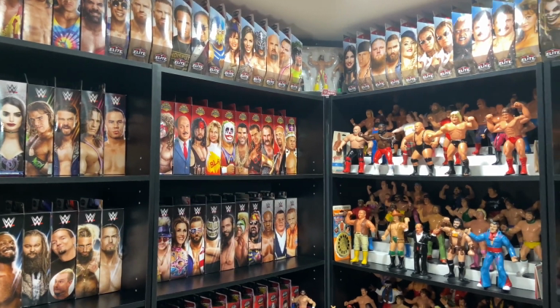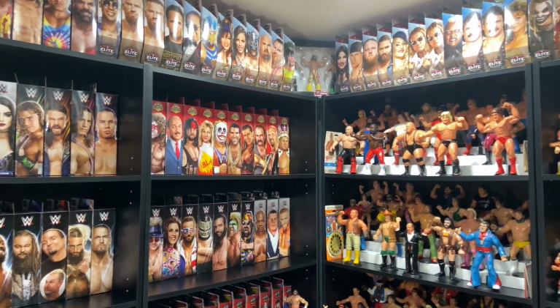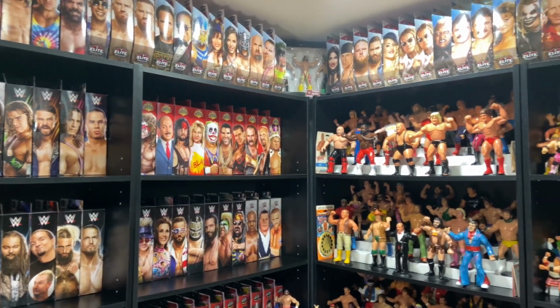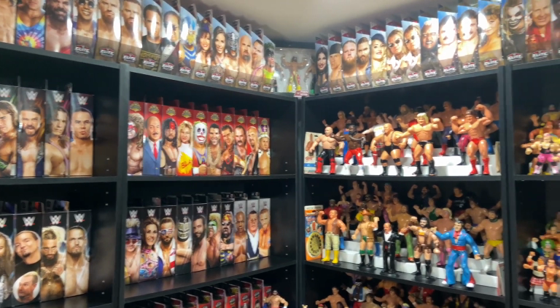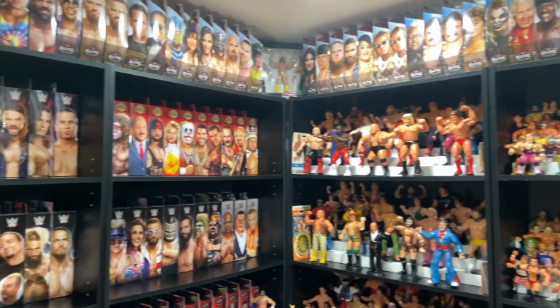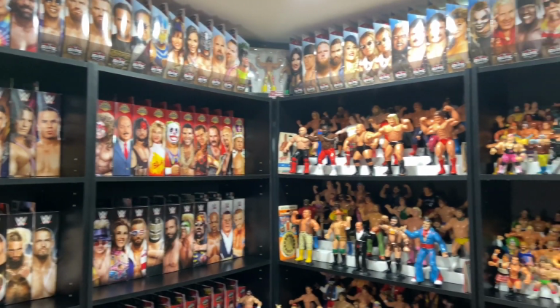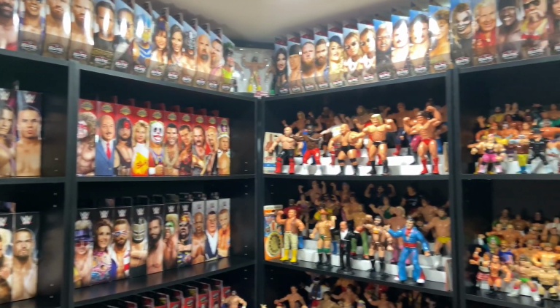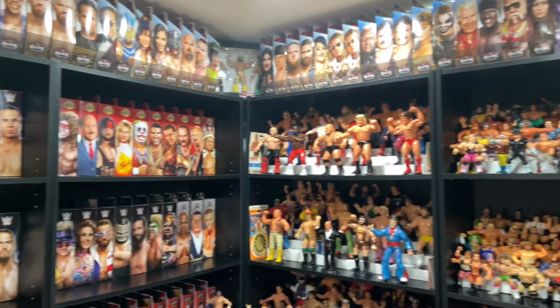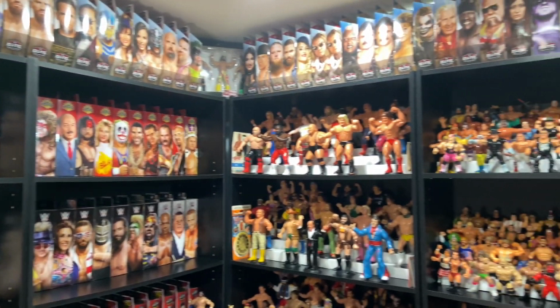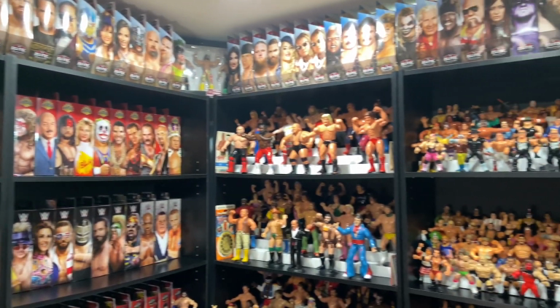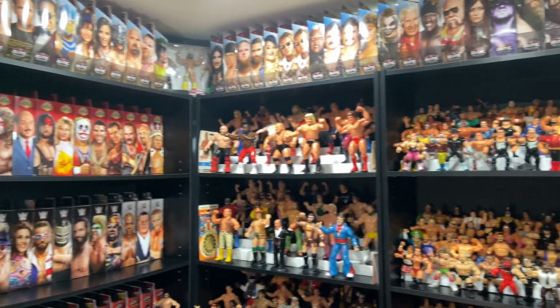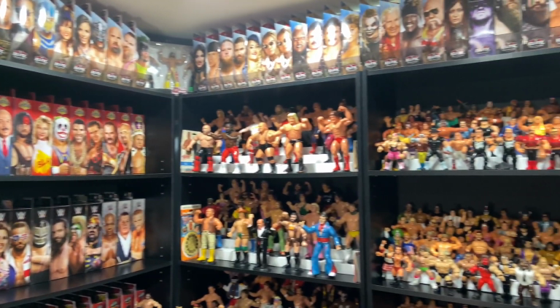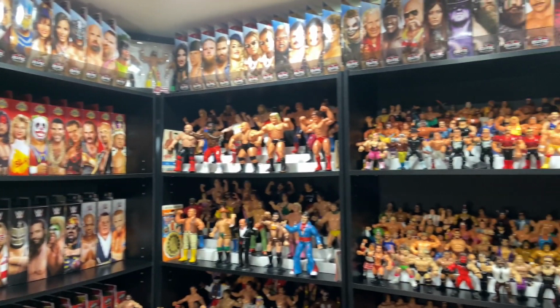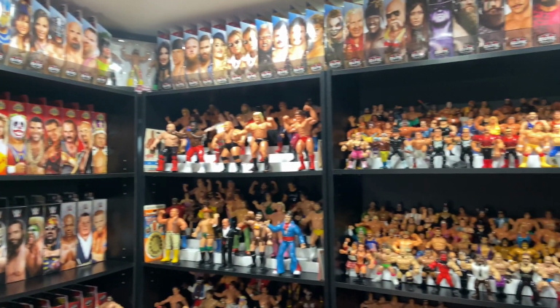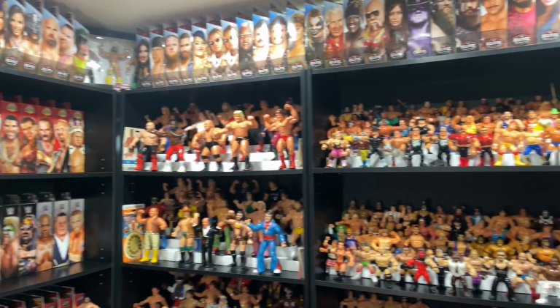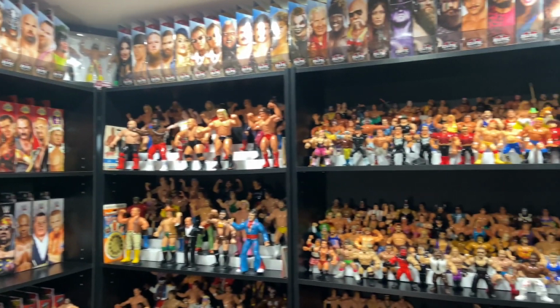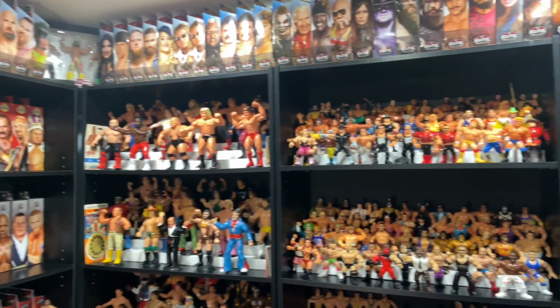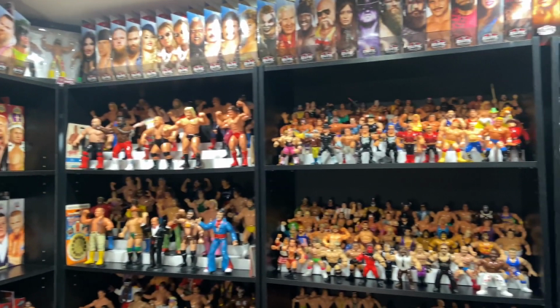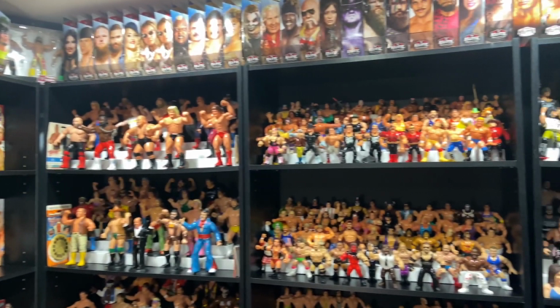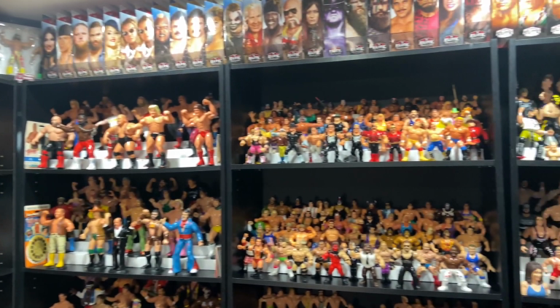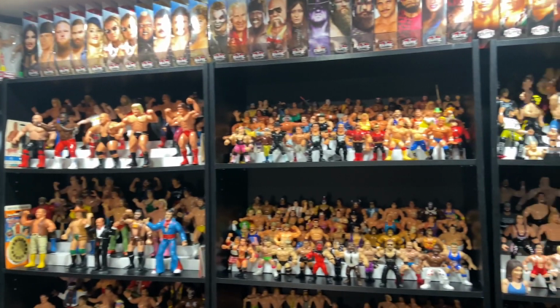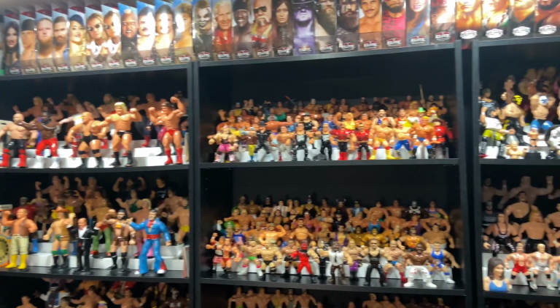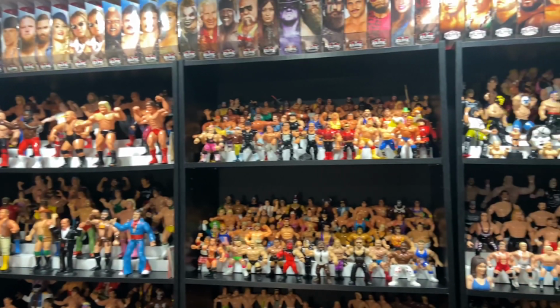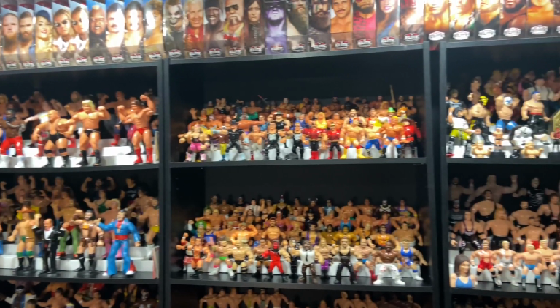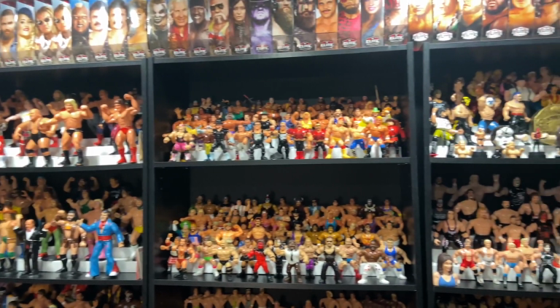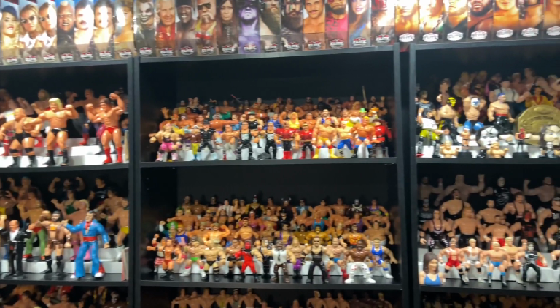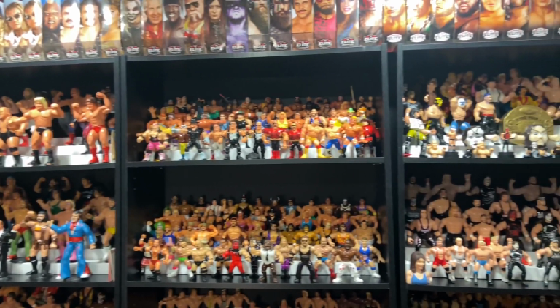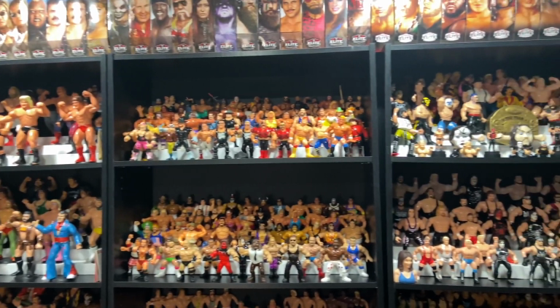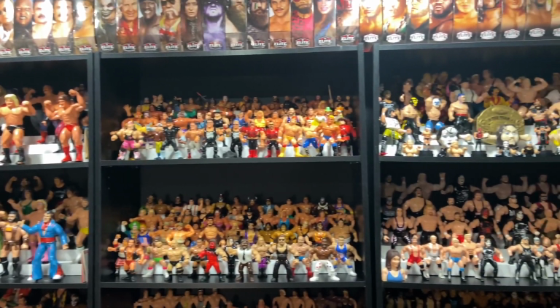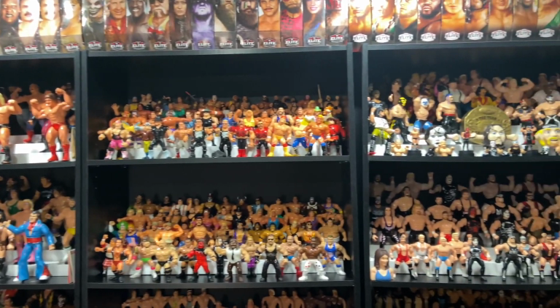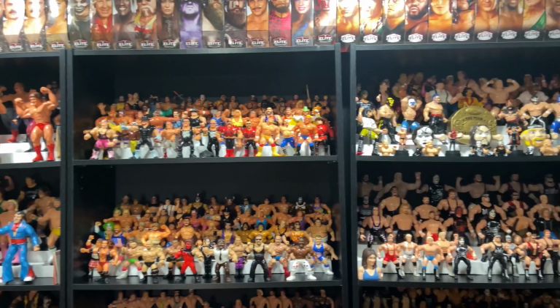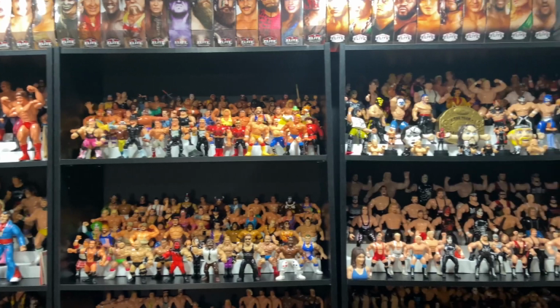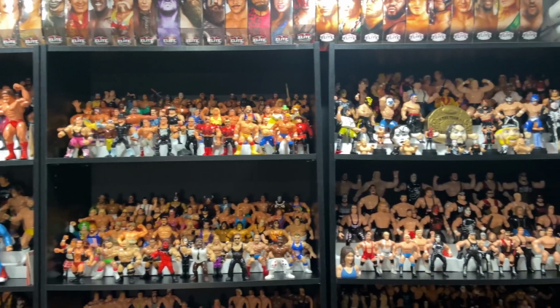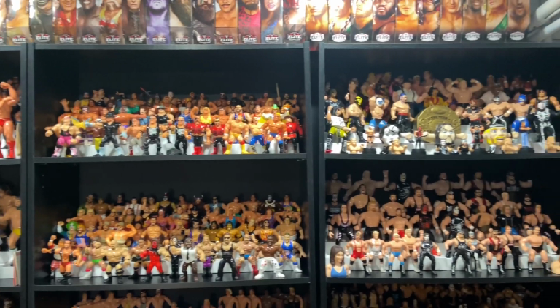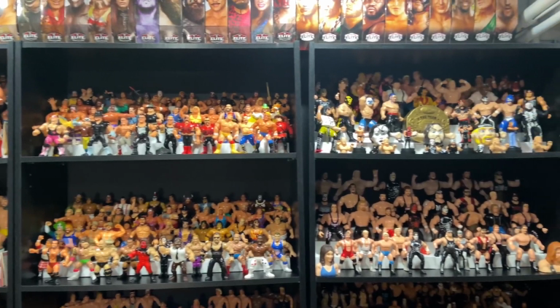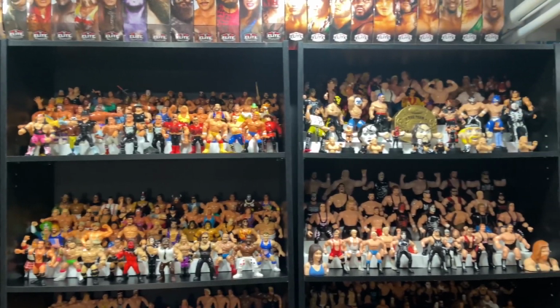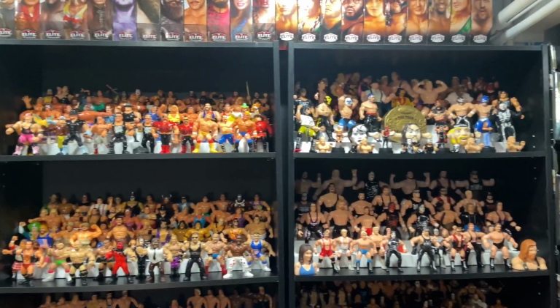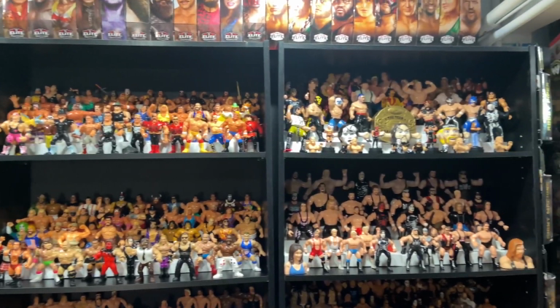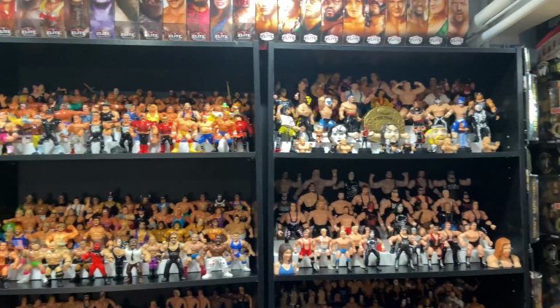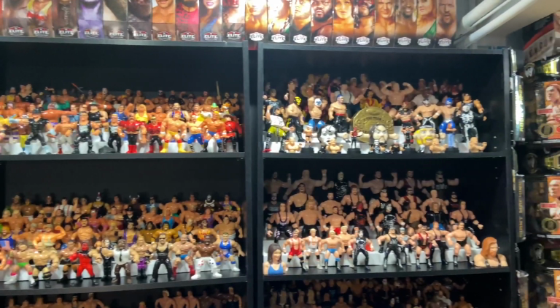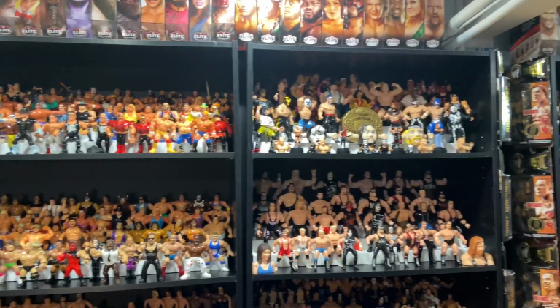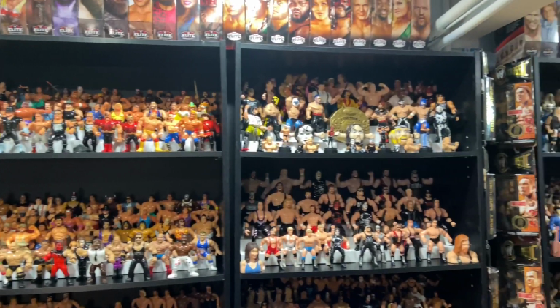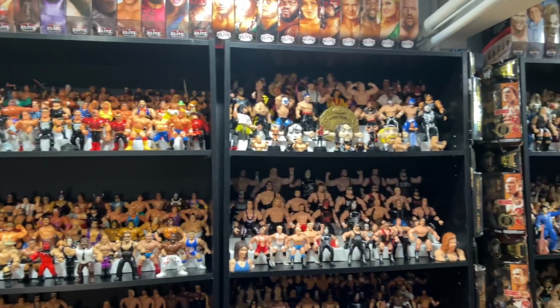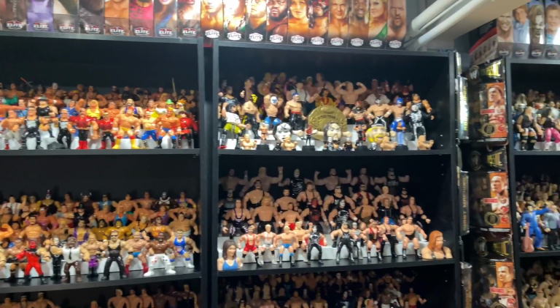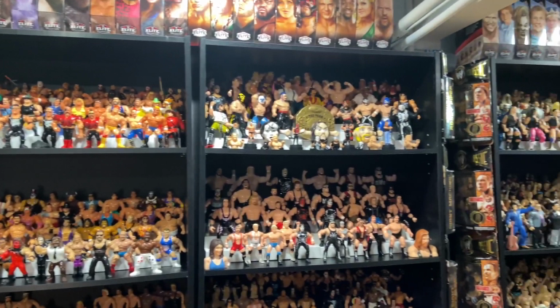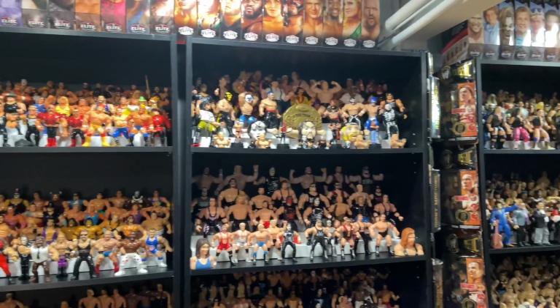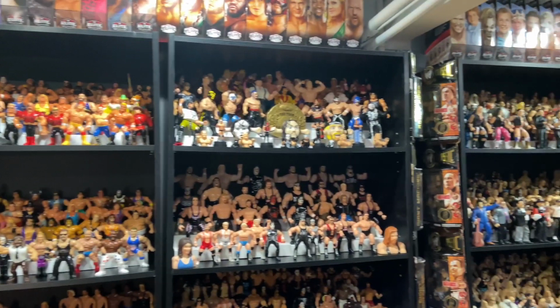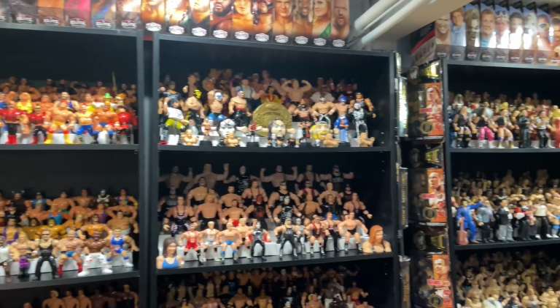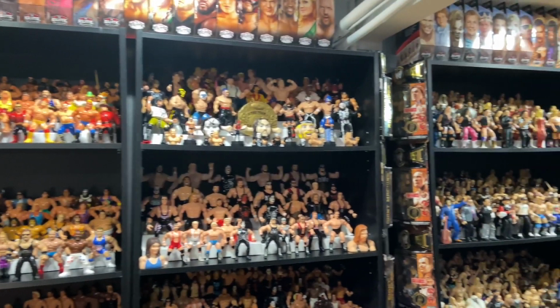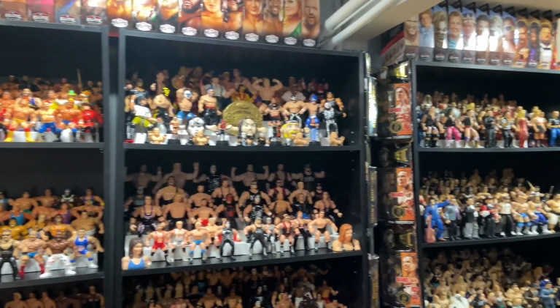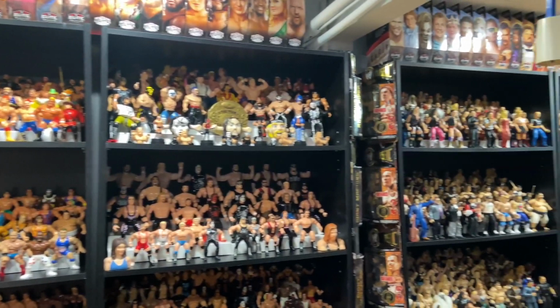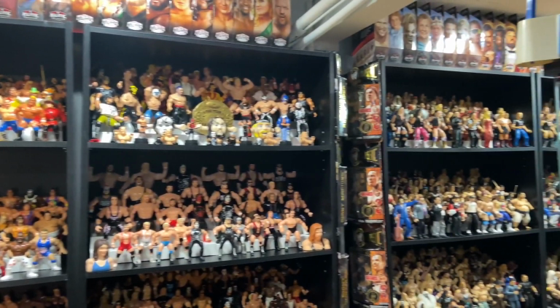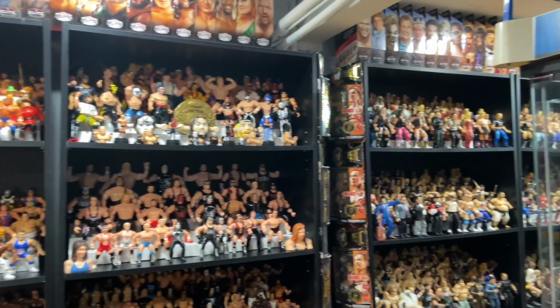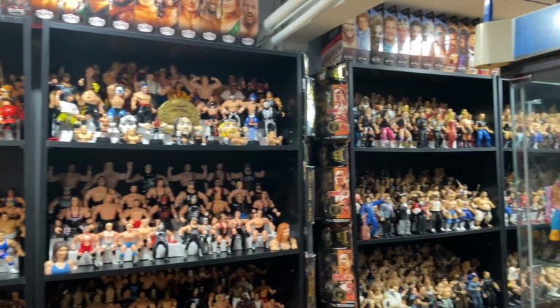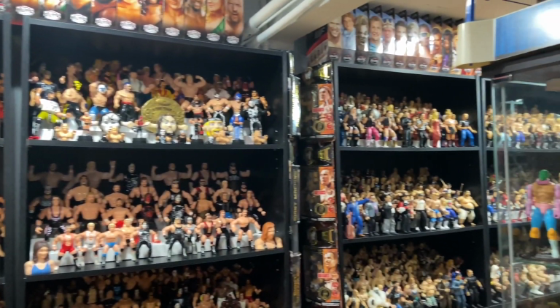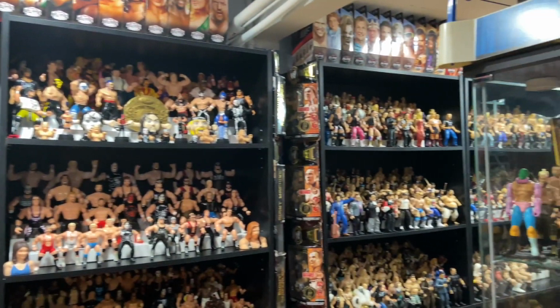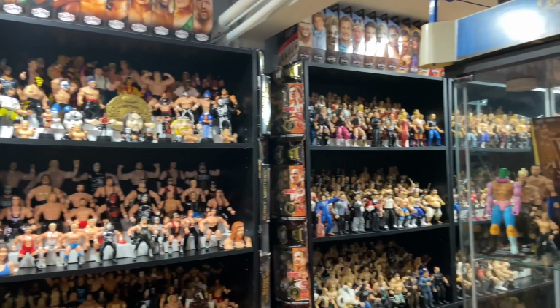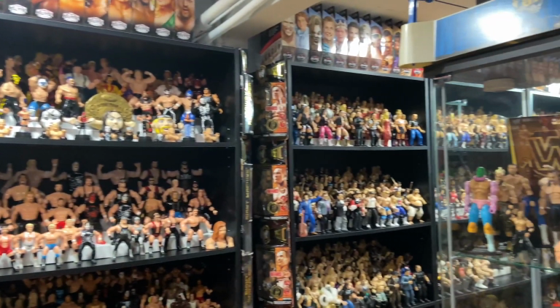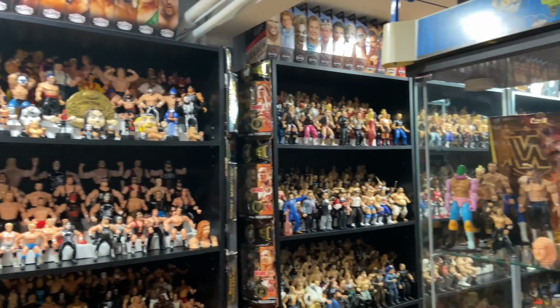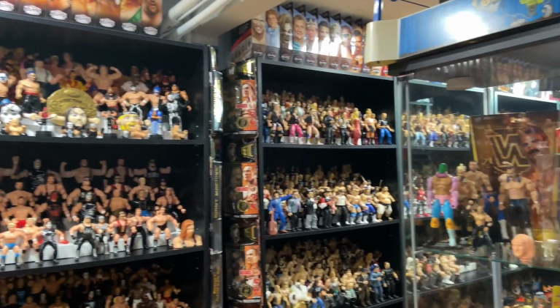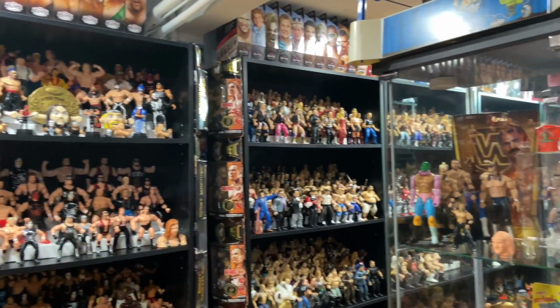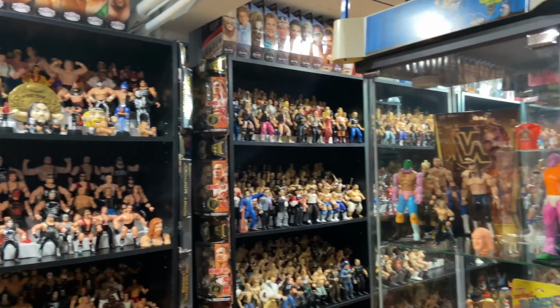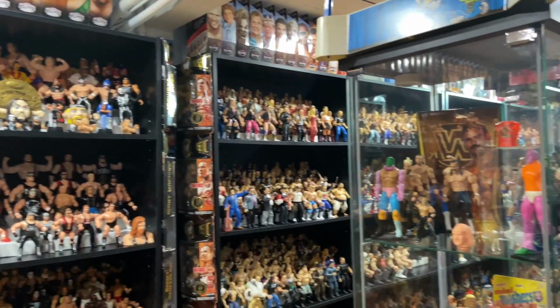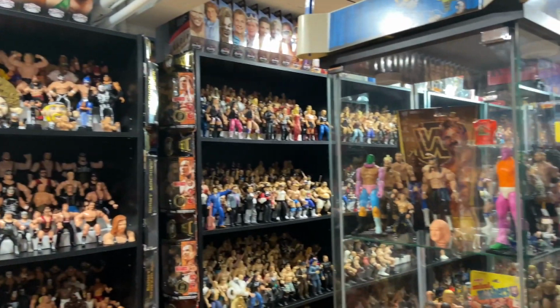What's up guys, welcome back to the Fig Heel YouTube channel. It's that time of the week, we're going to go on a little fig hunt.